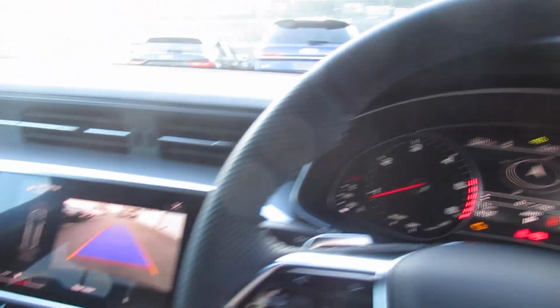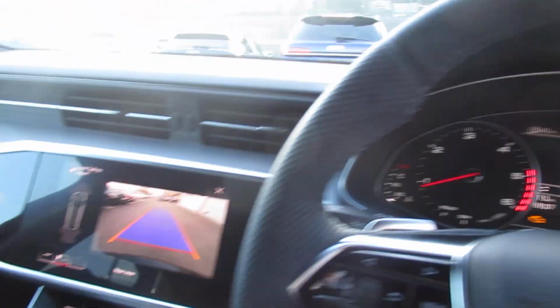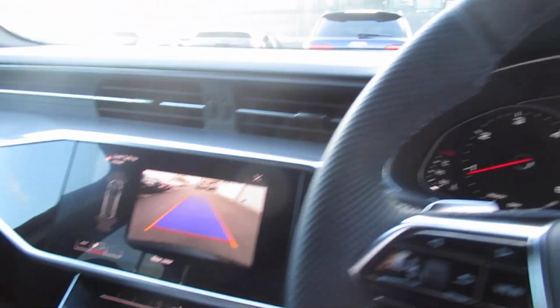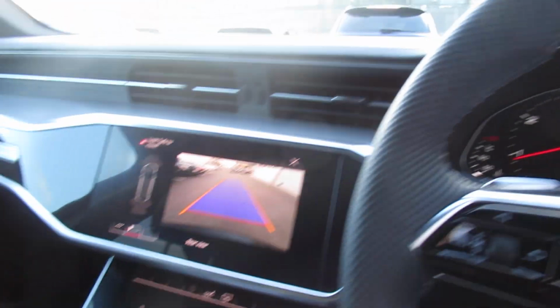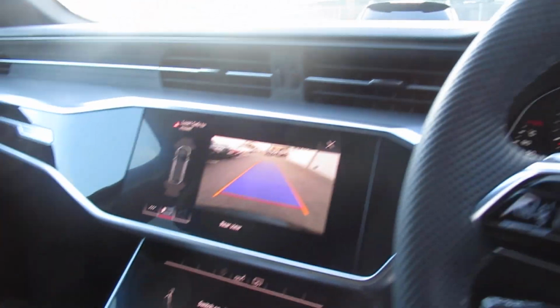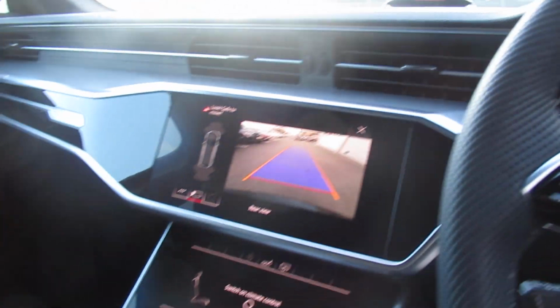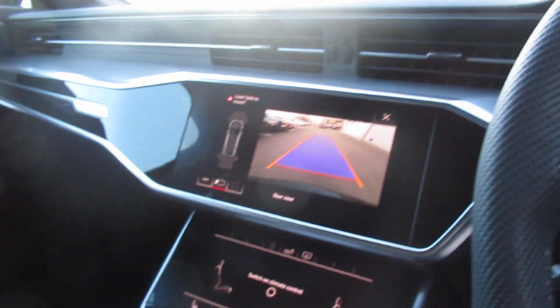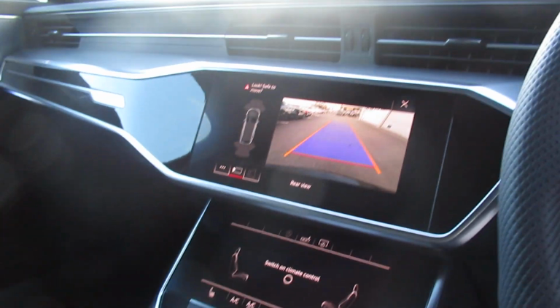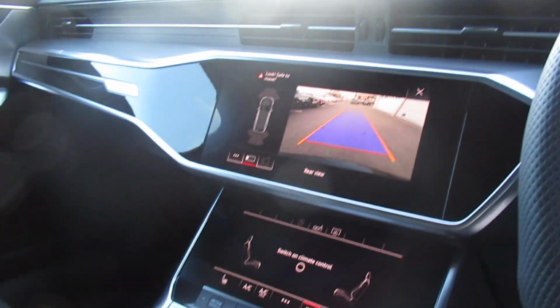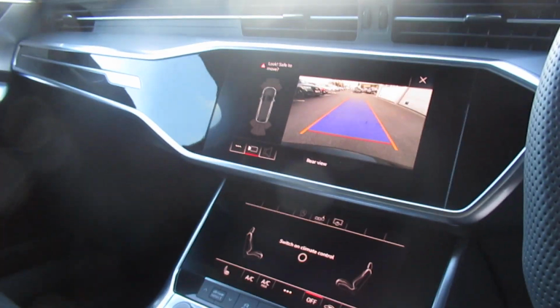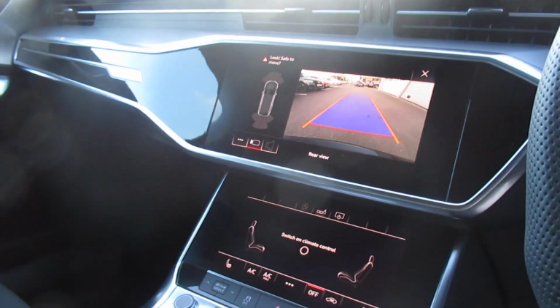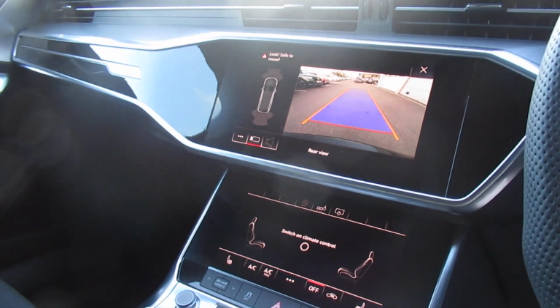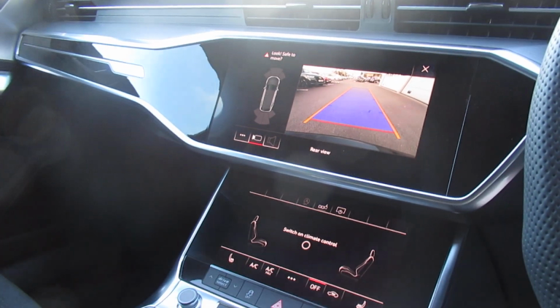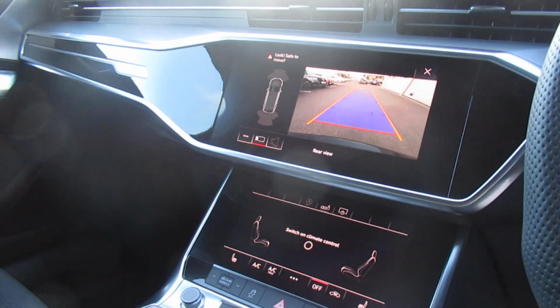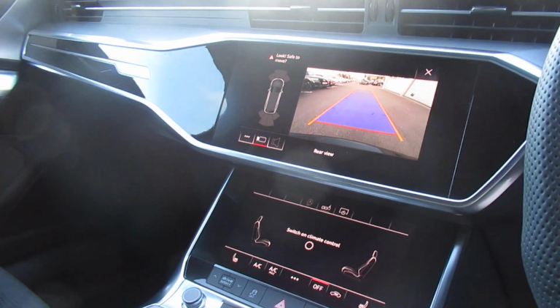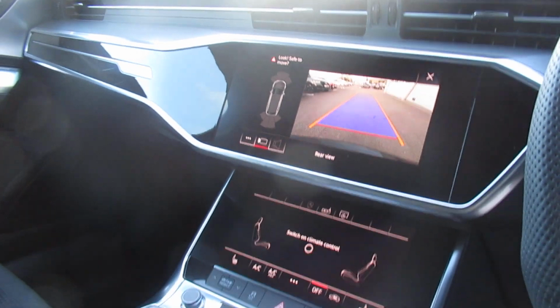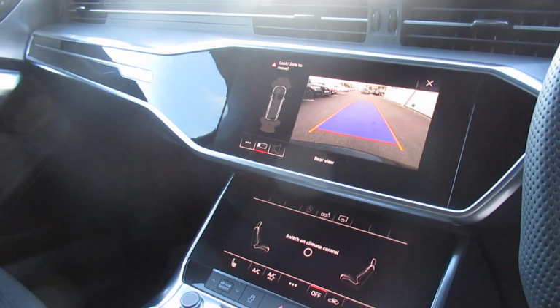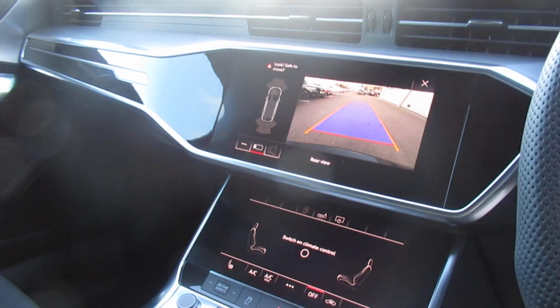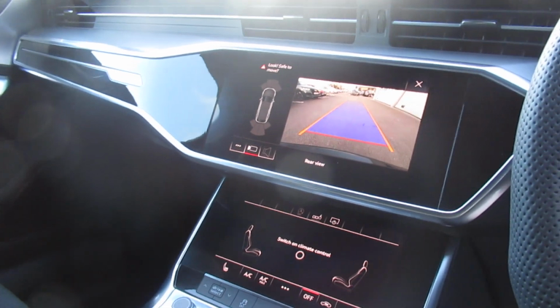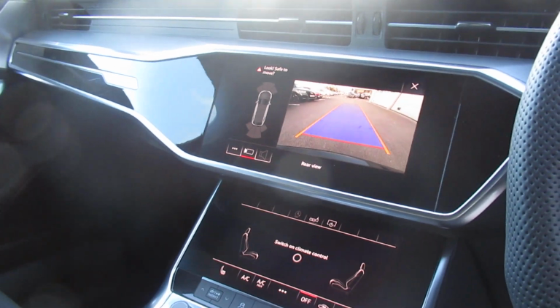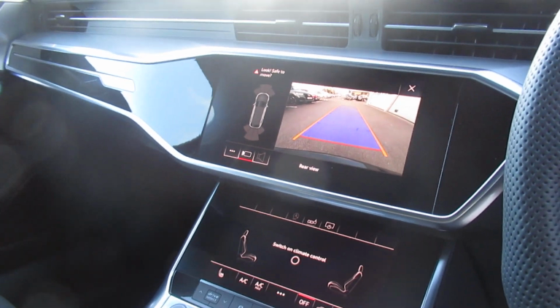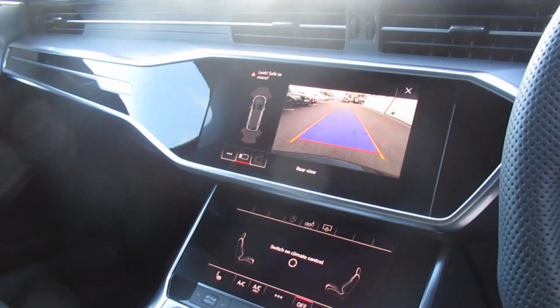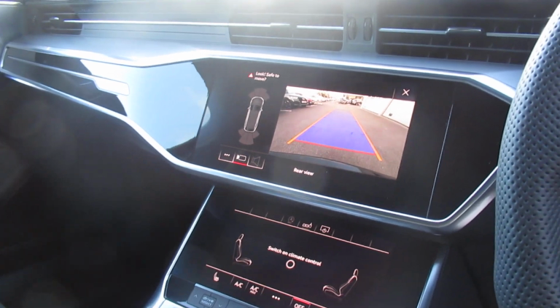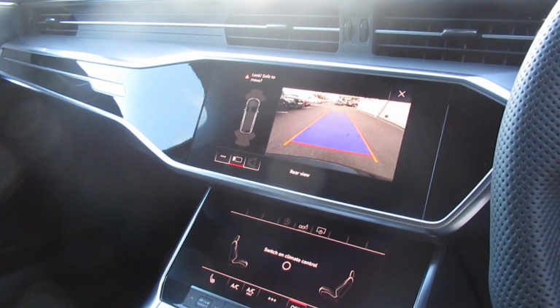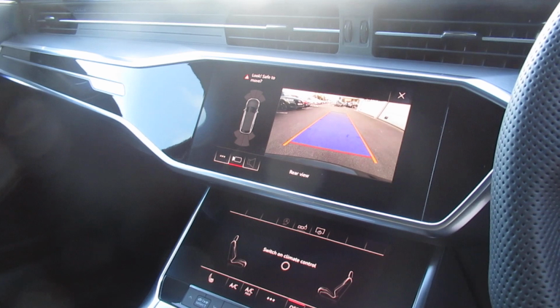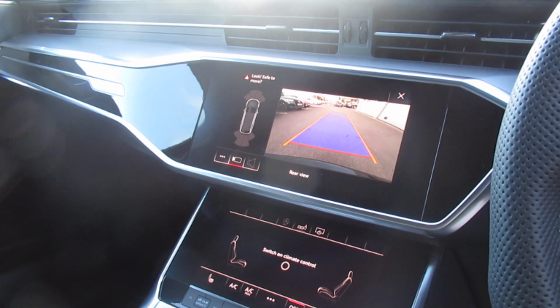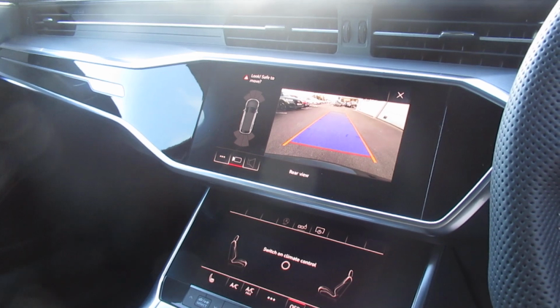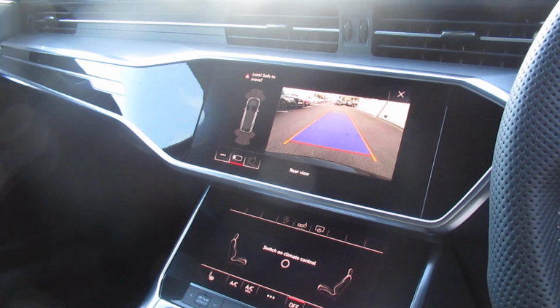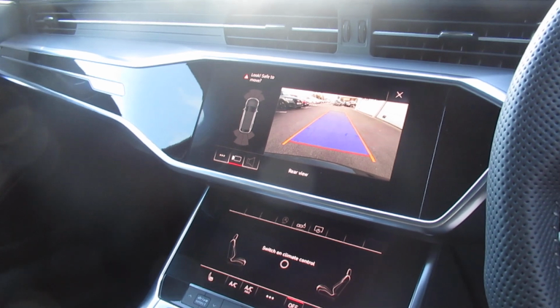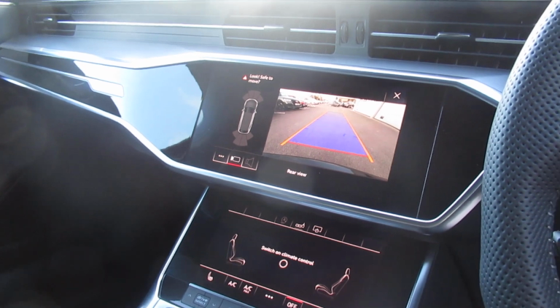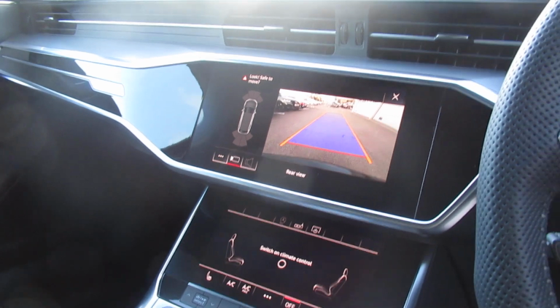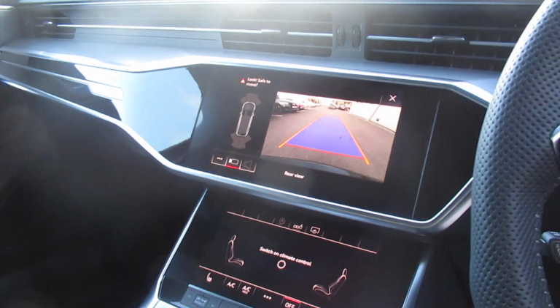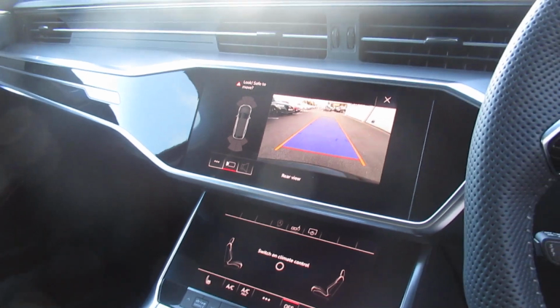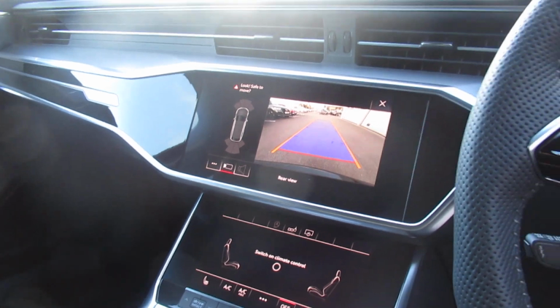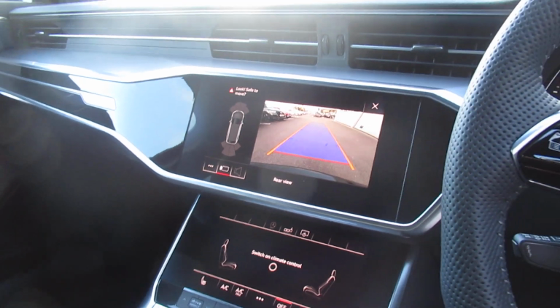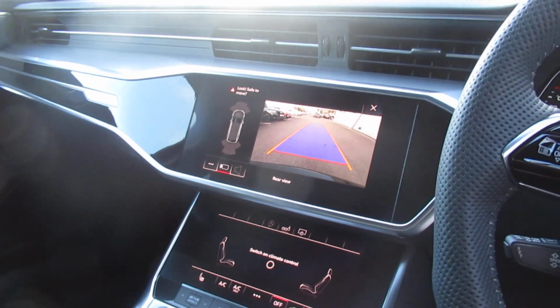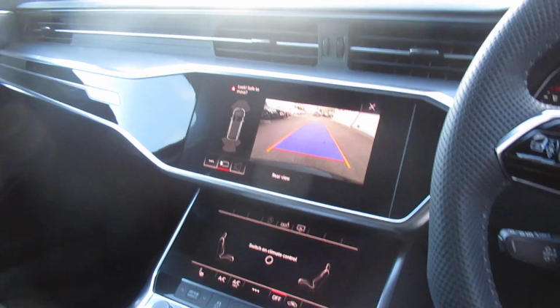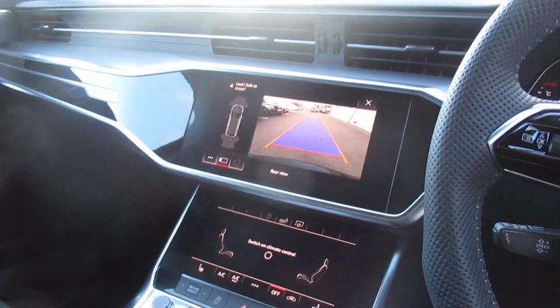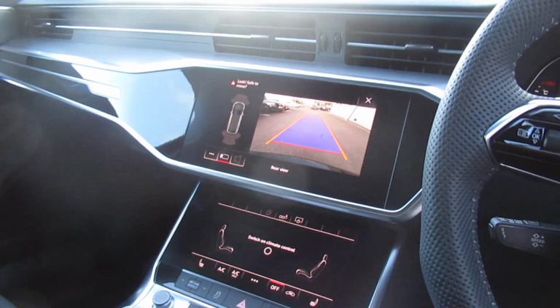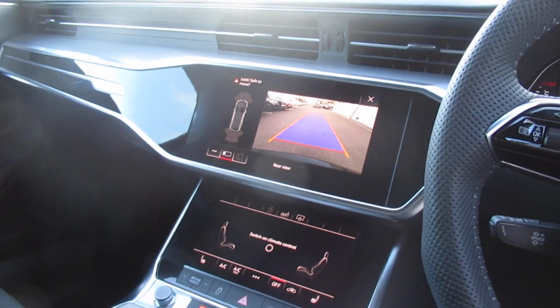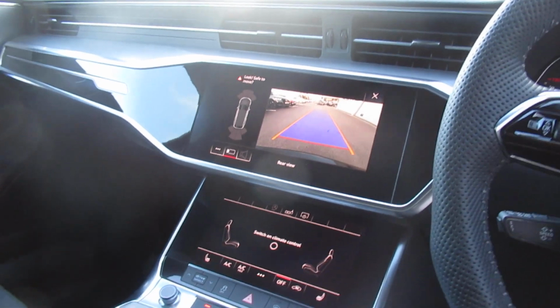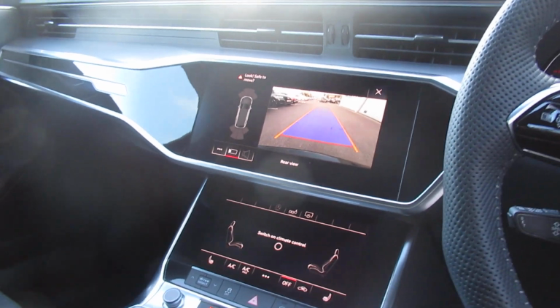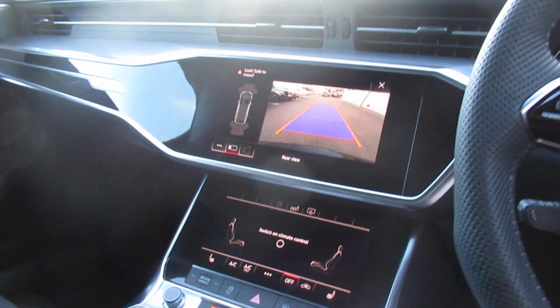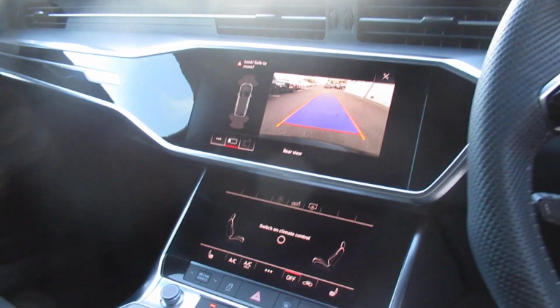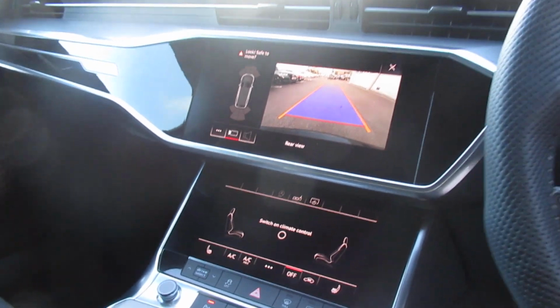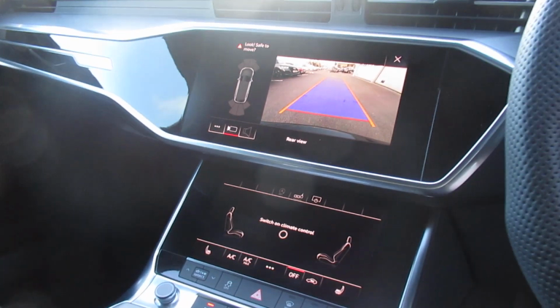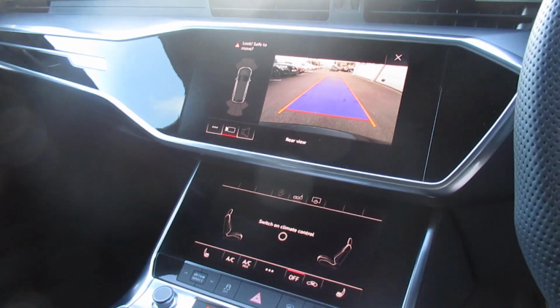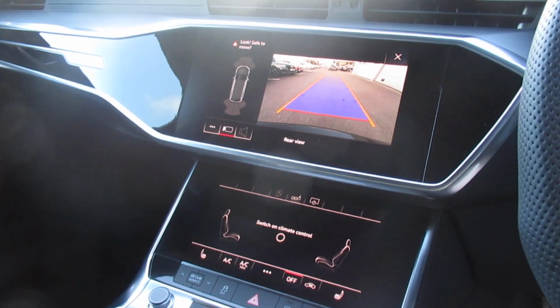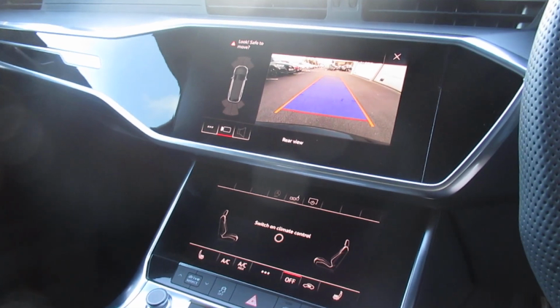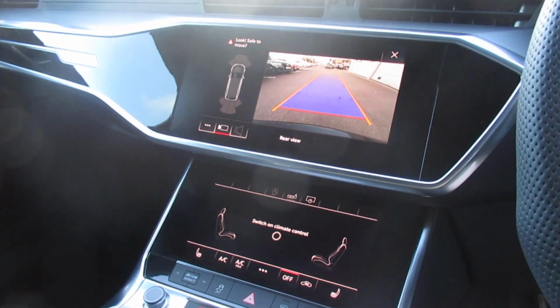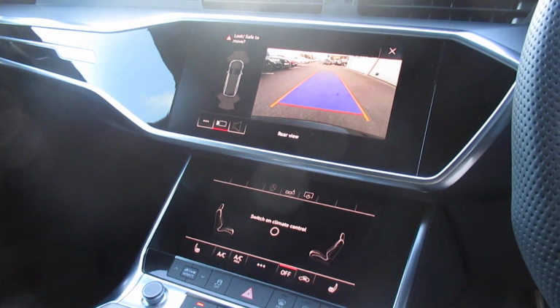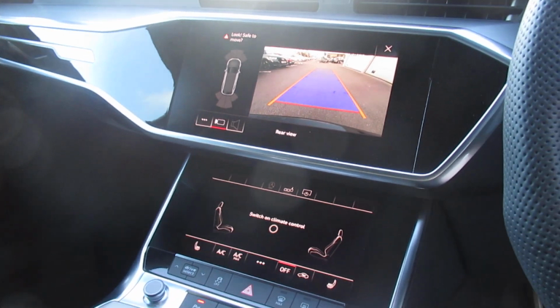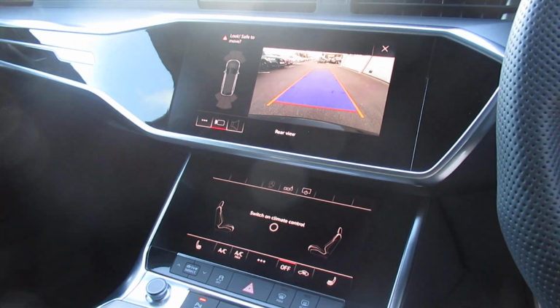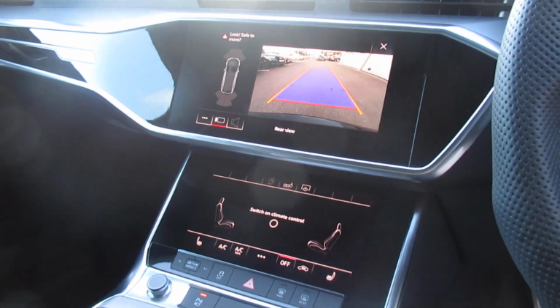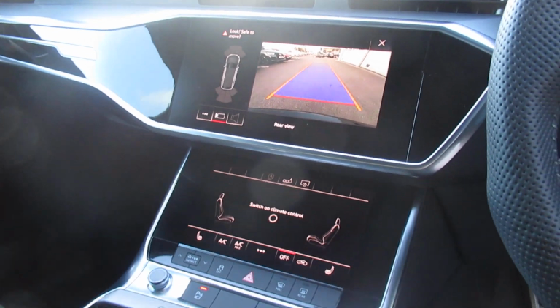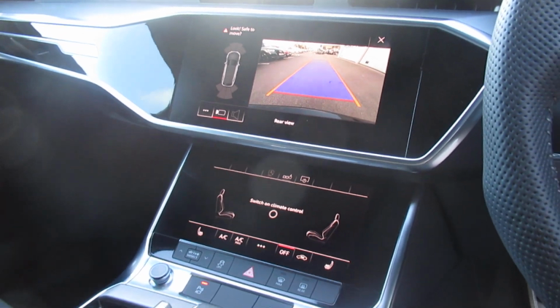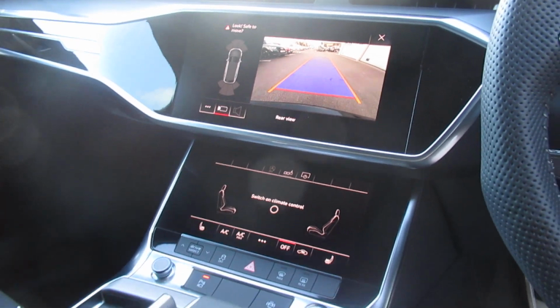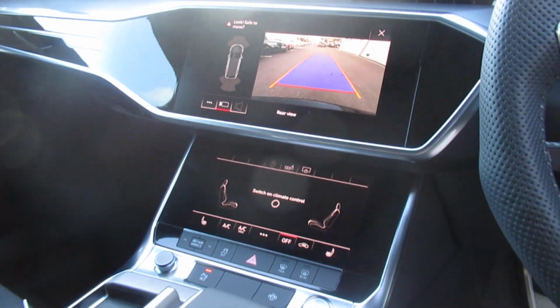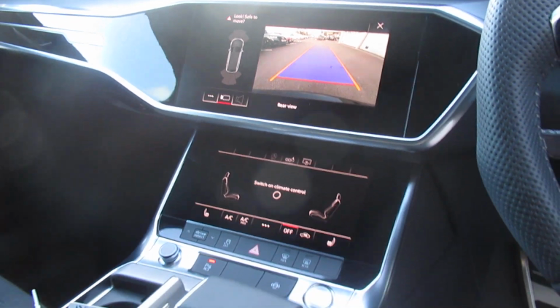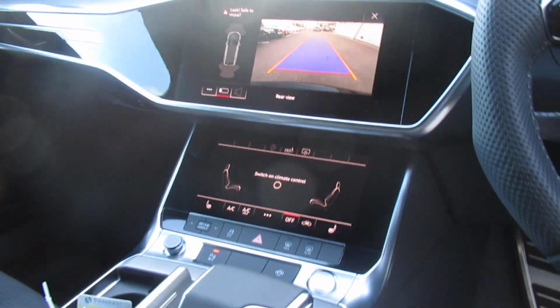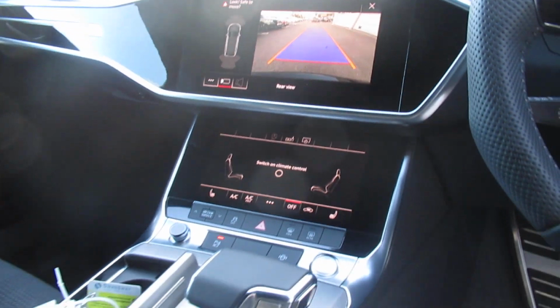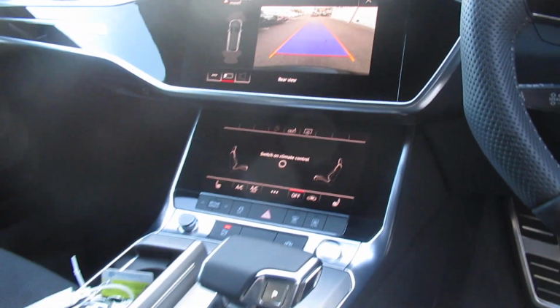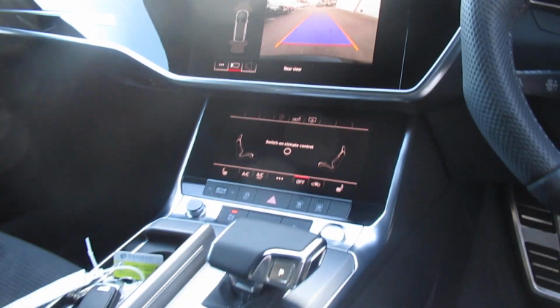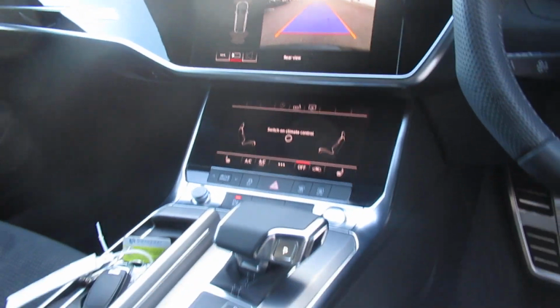Dual touch screen MMI display with the rear reverse camera, navigation, and deluxe electronic climate control.